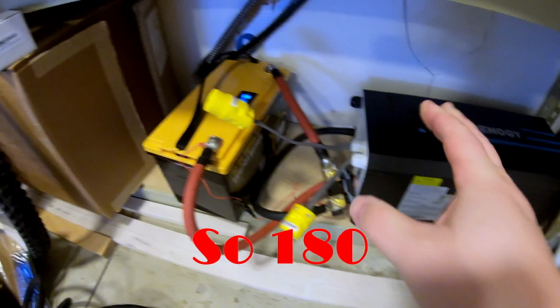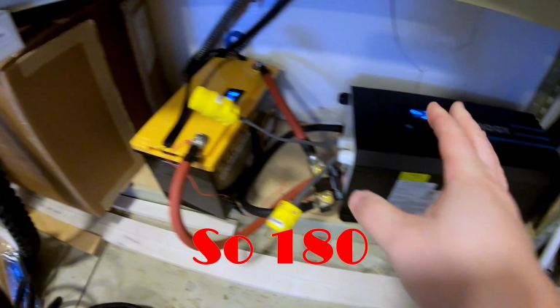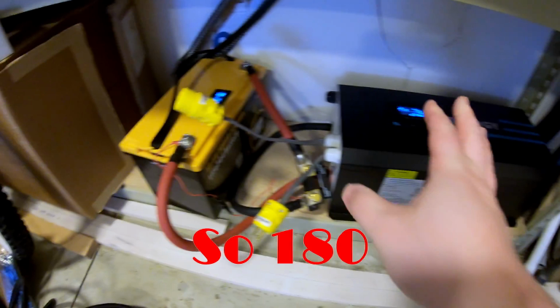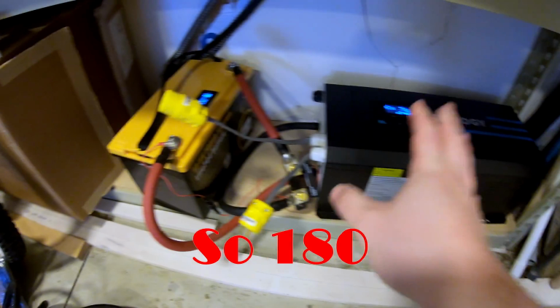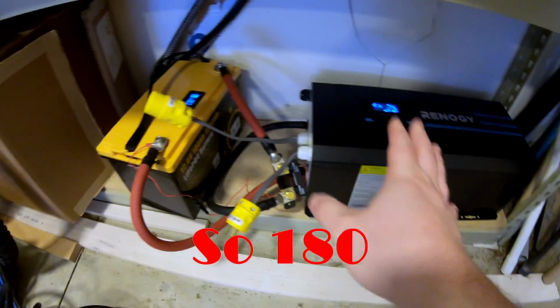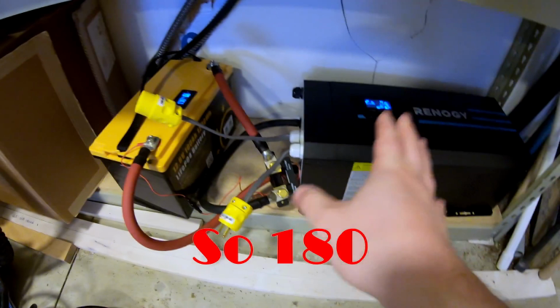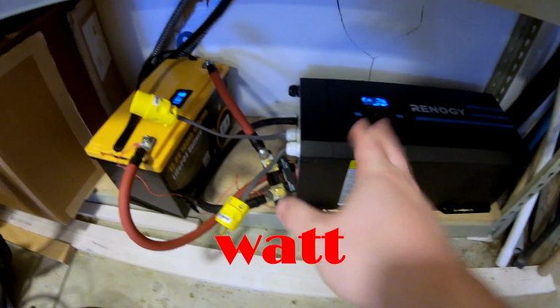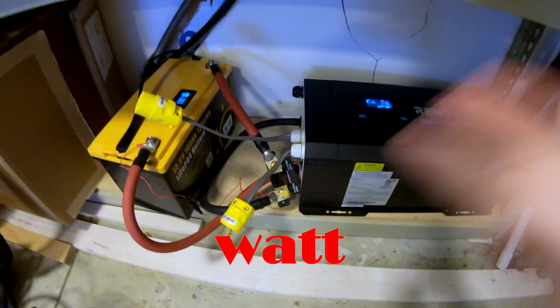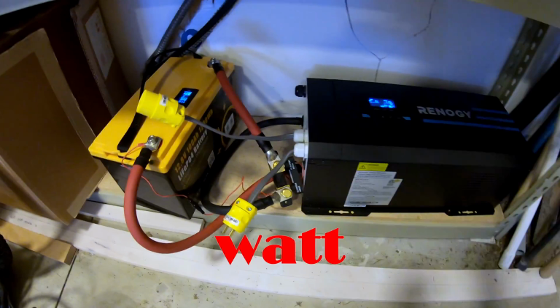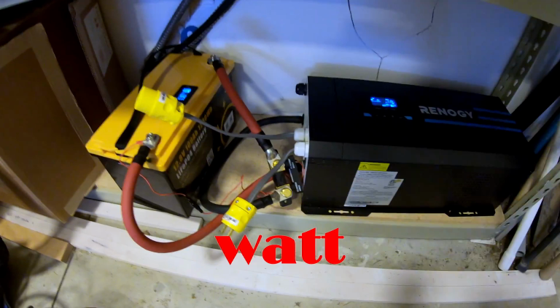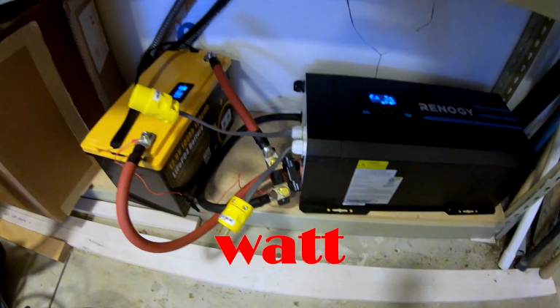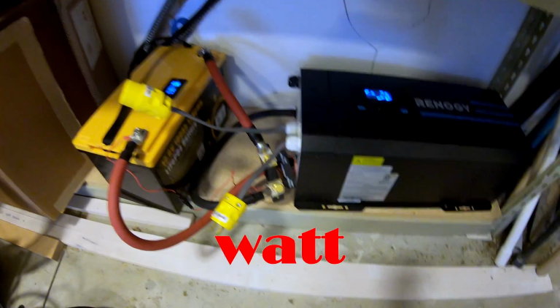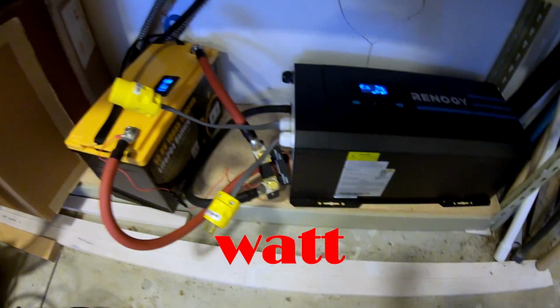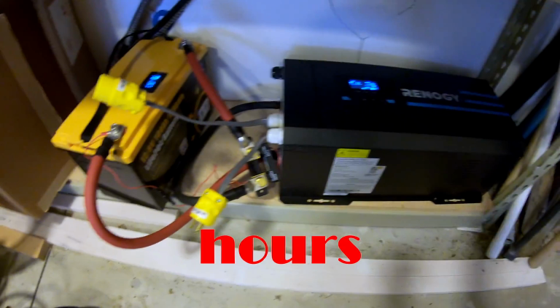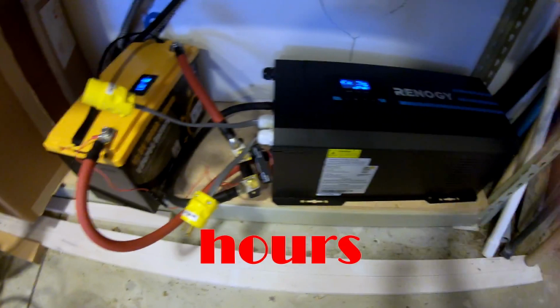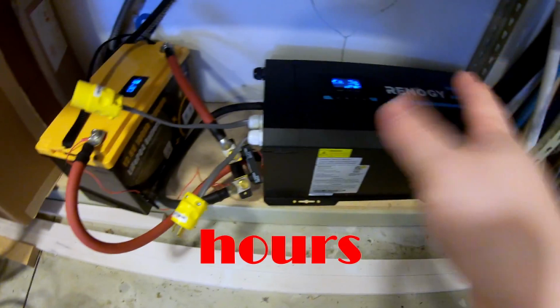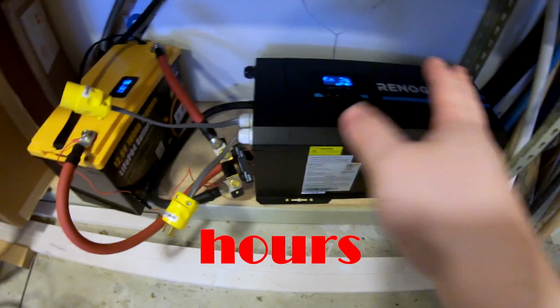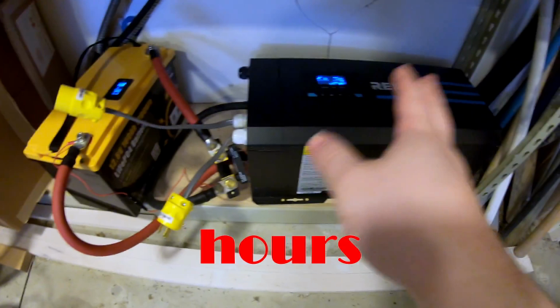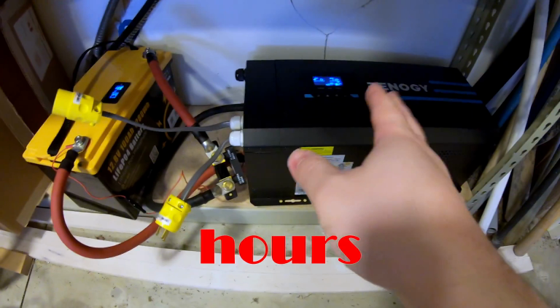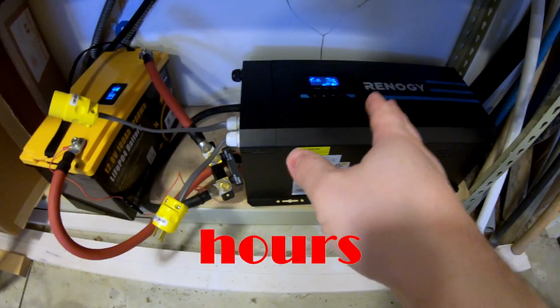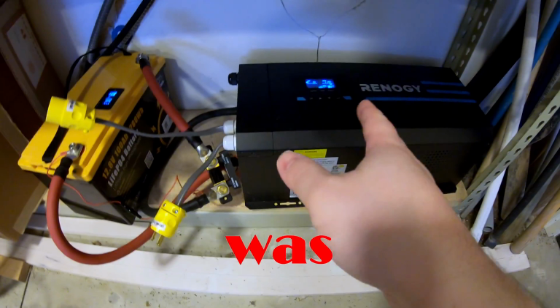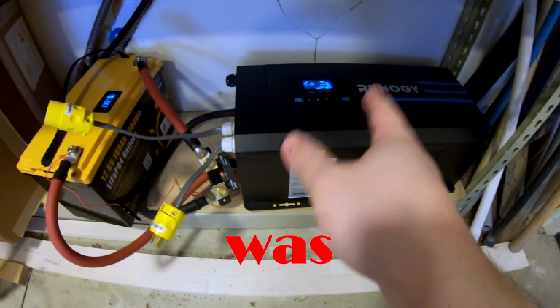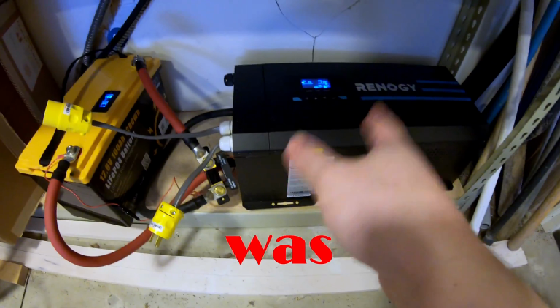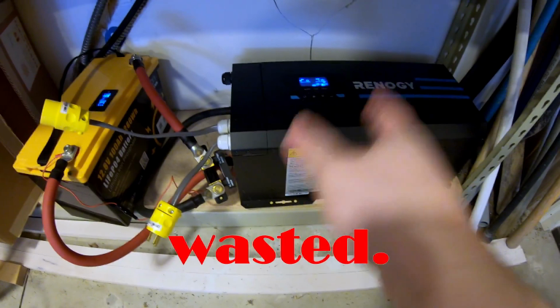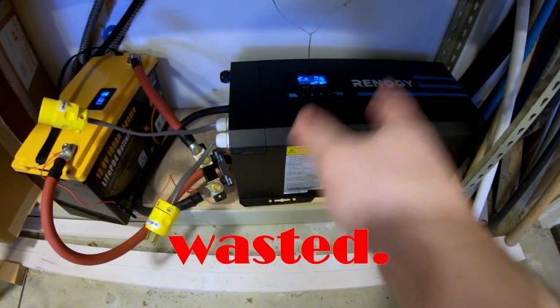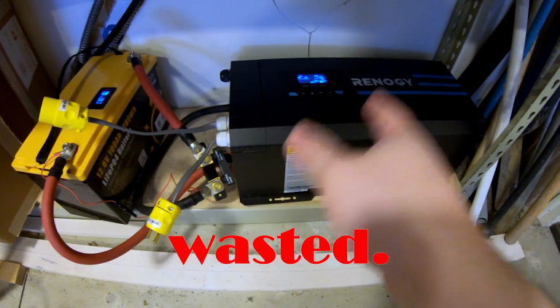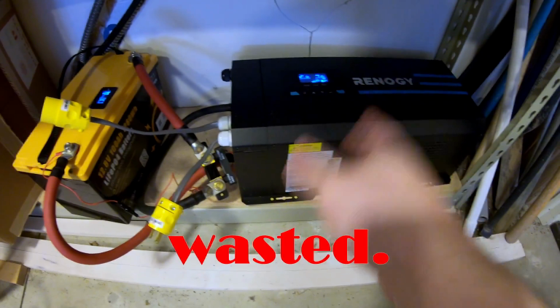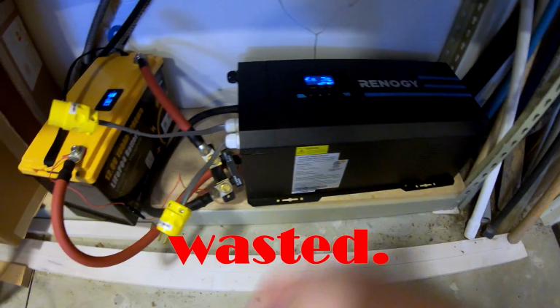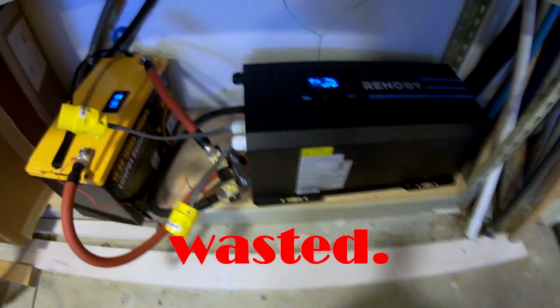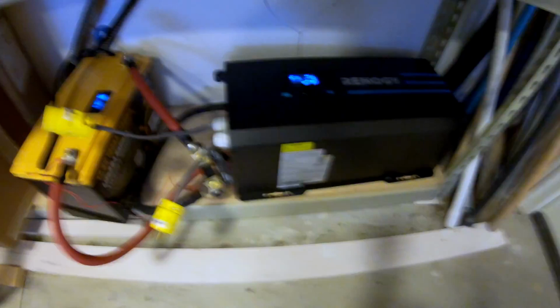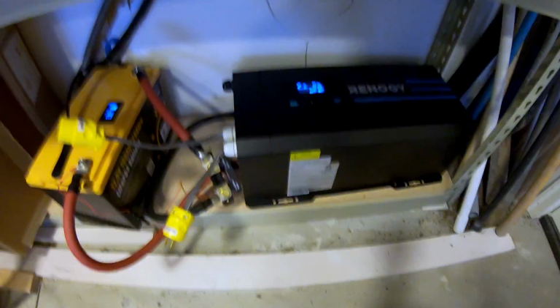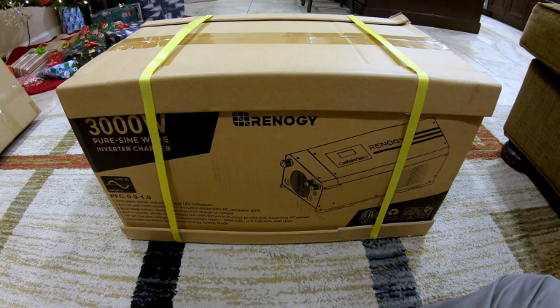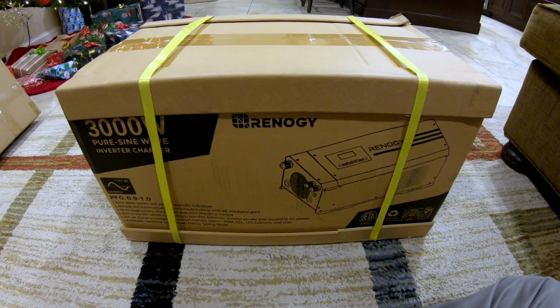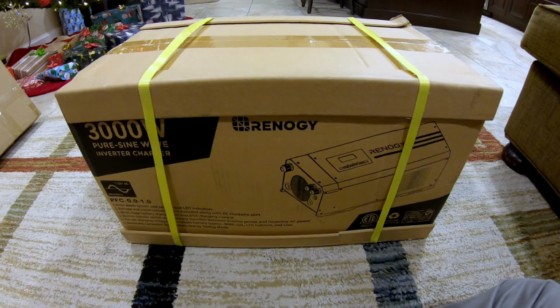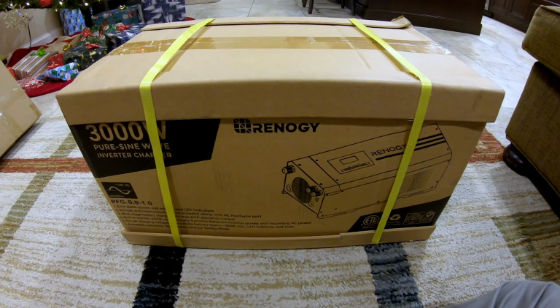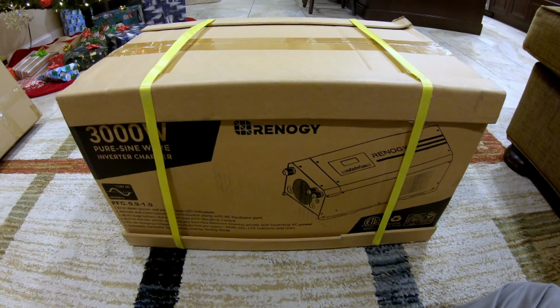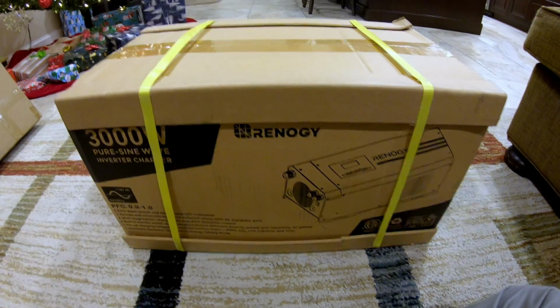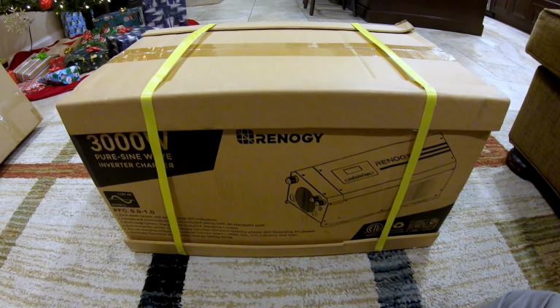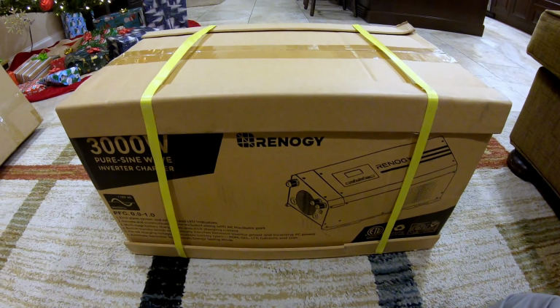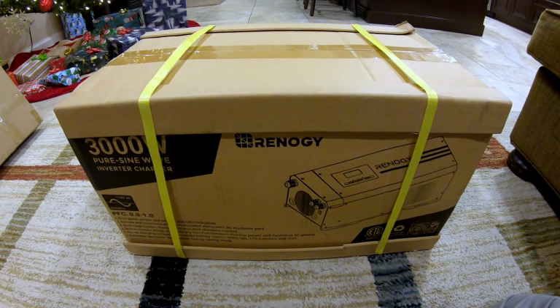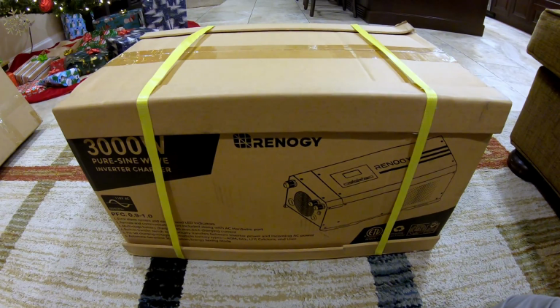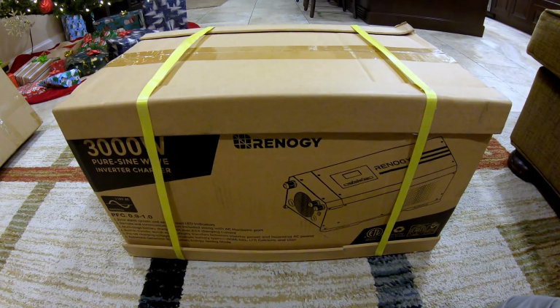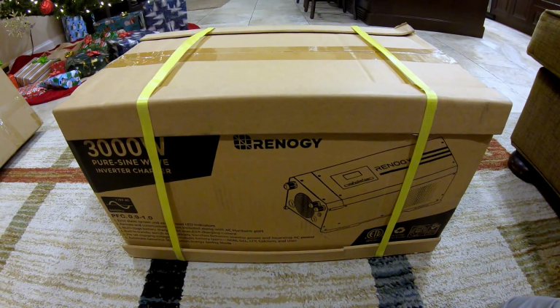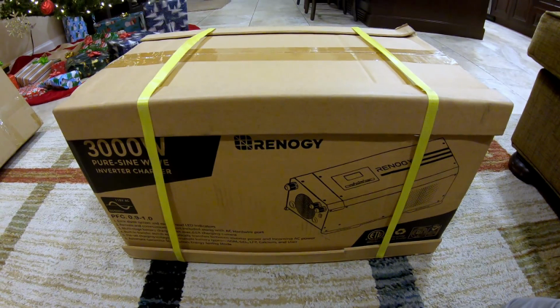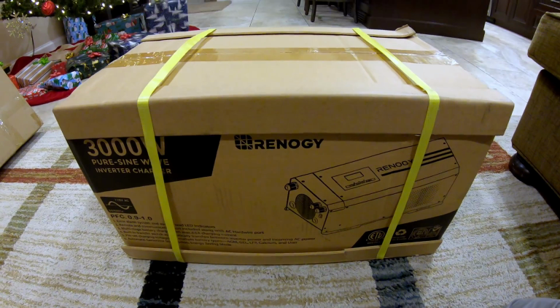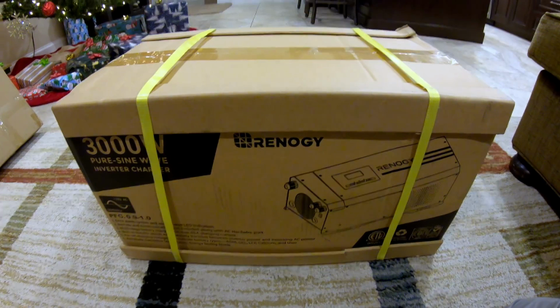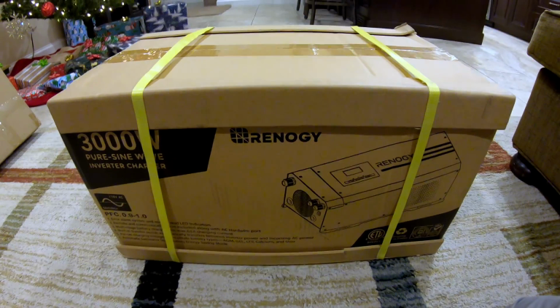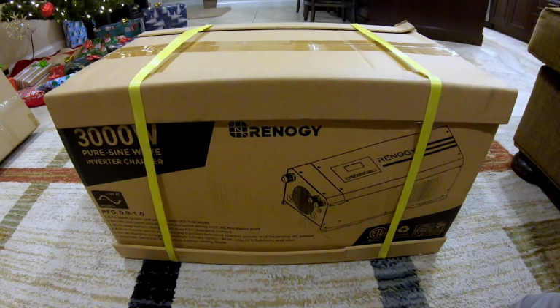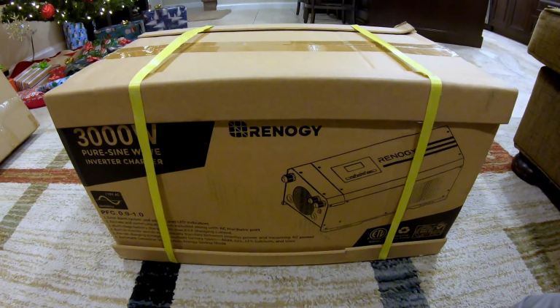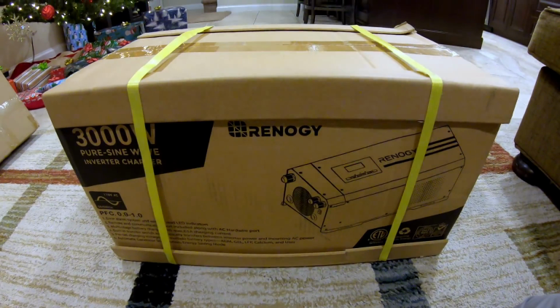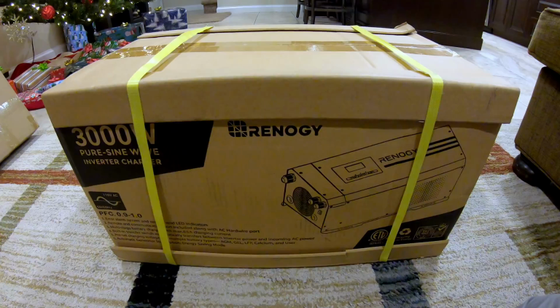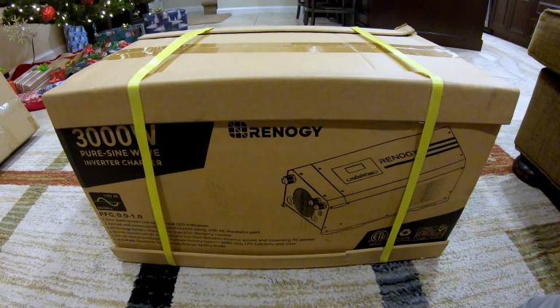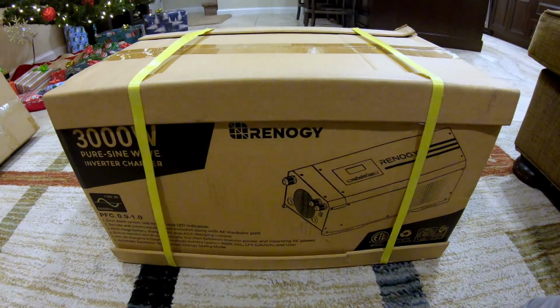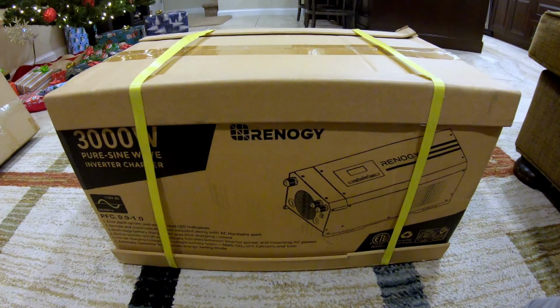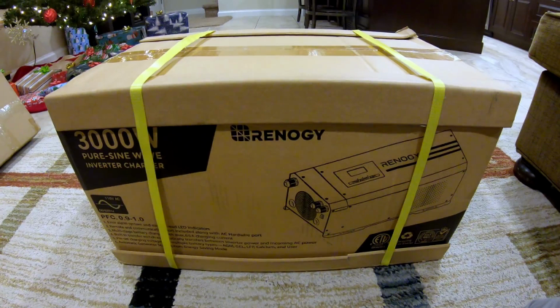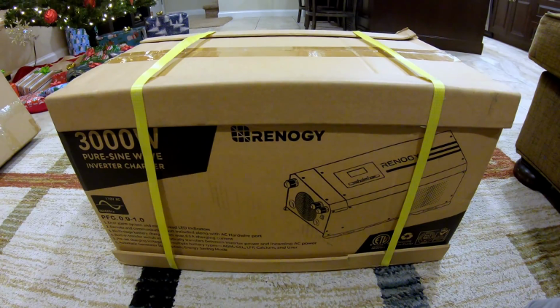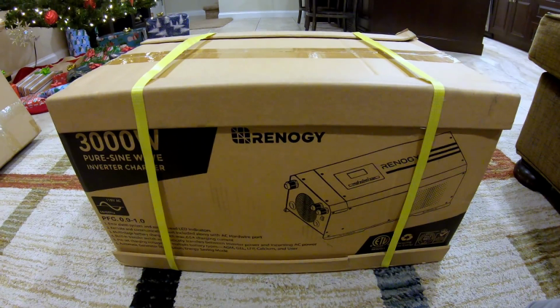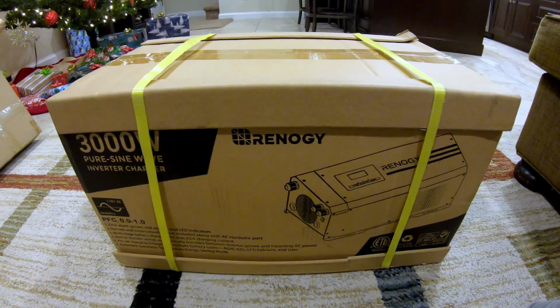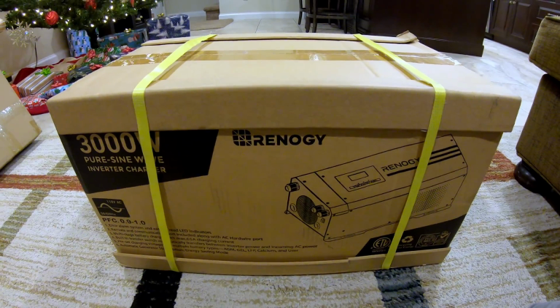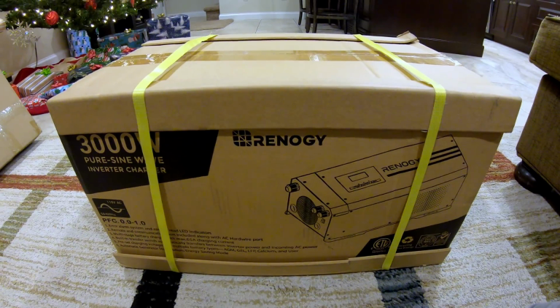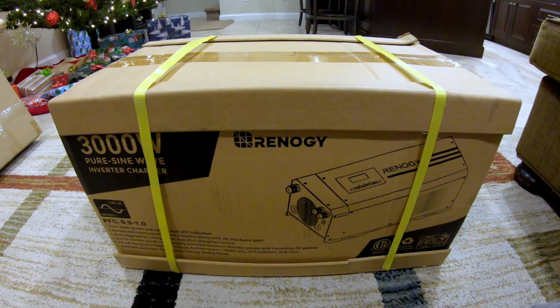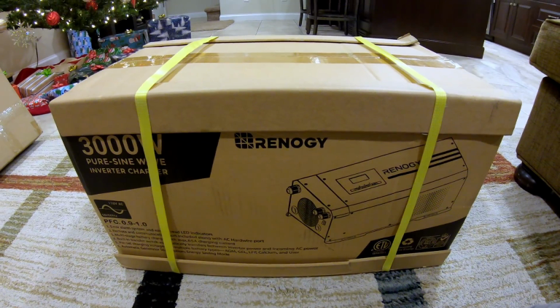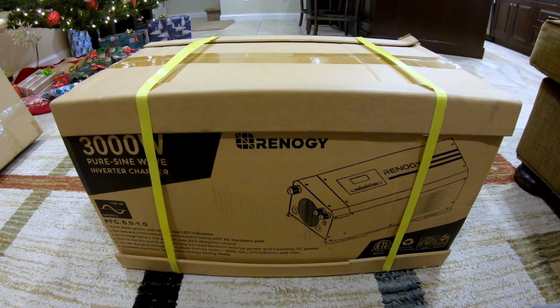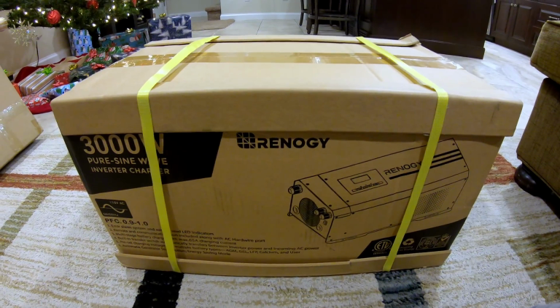180 watt-hours was wasted. Let's just do a quick unboxing on this inverter.